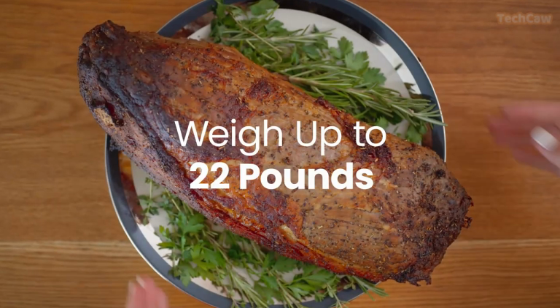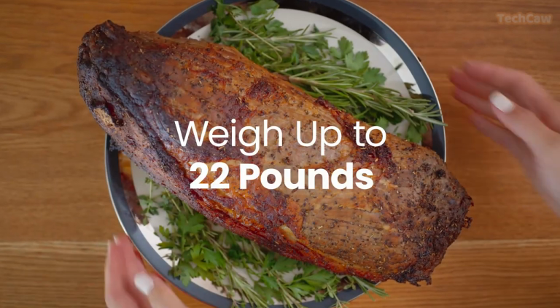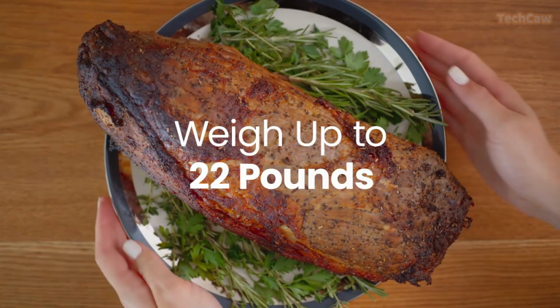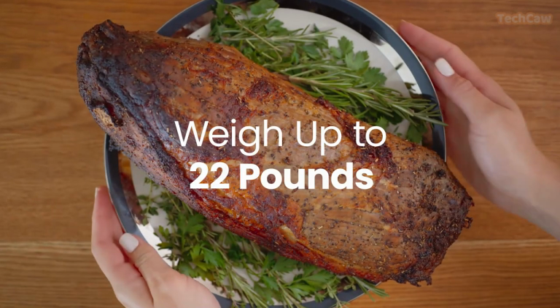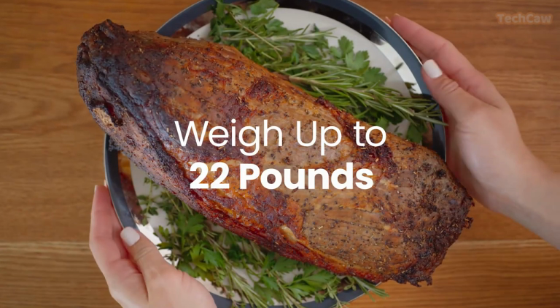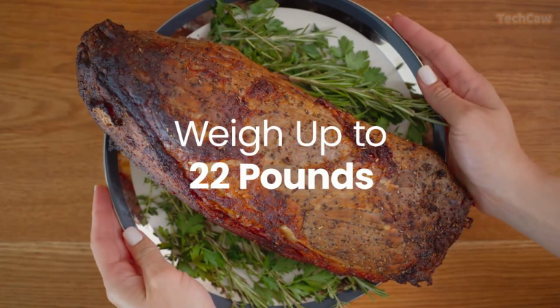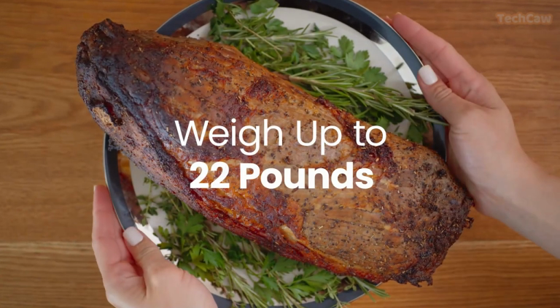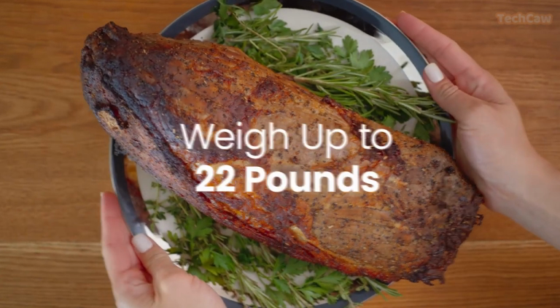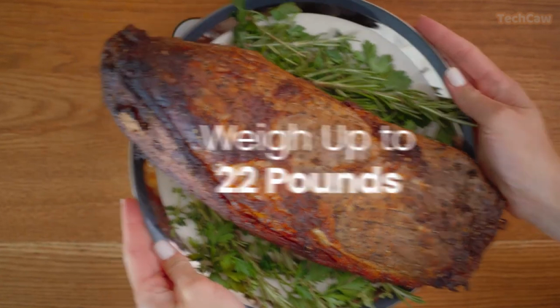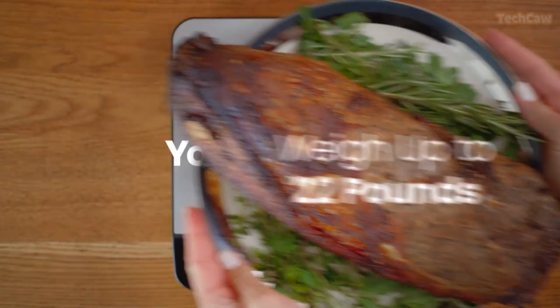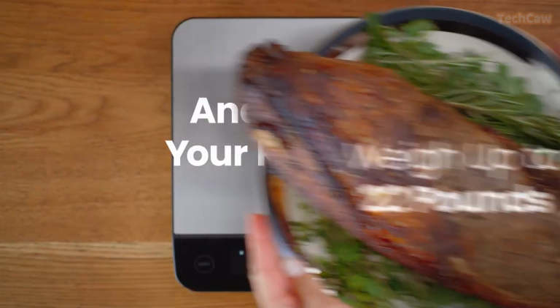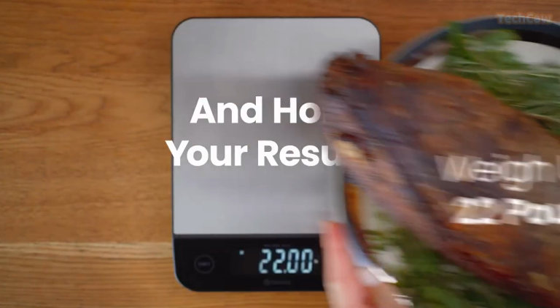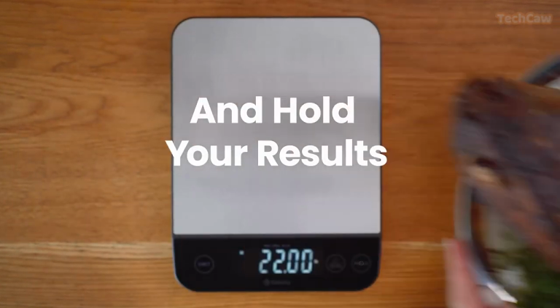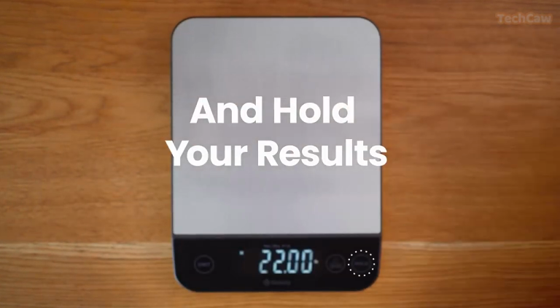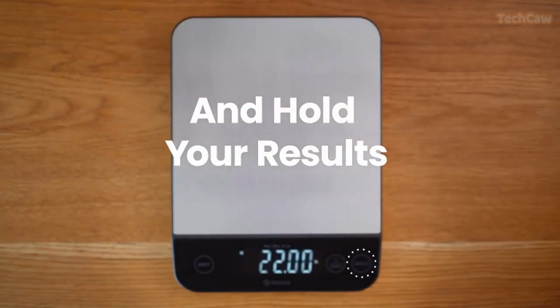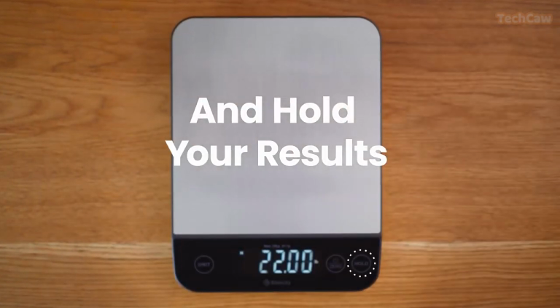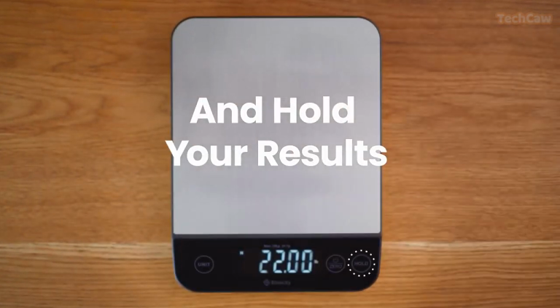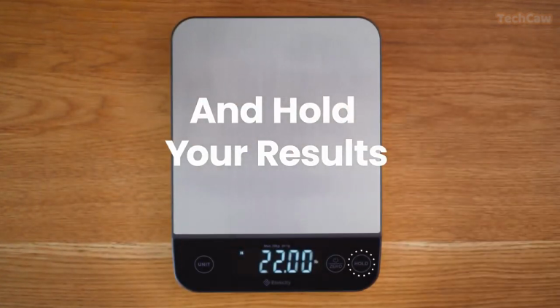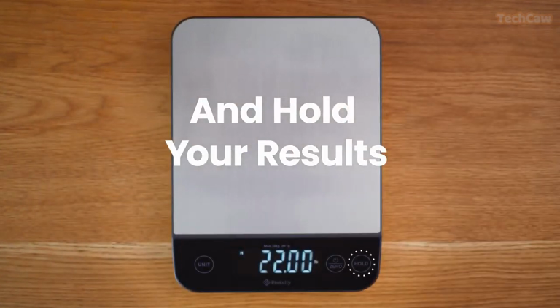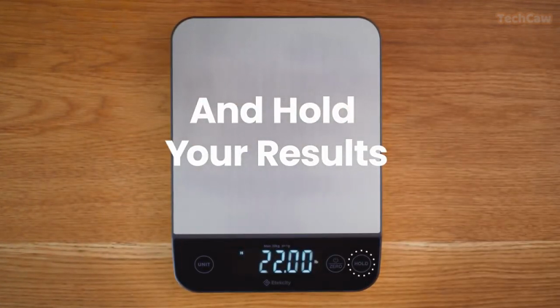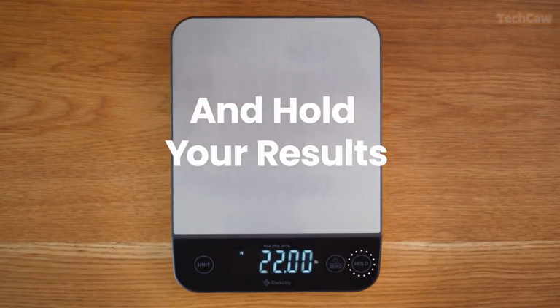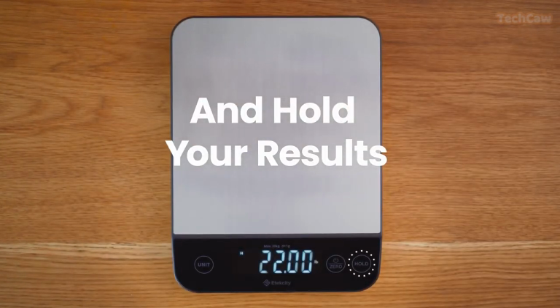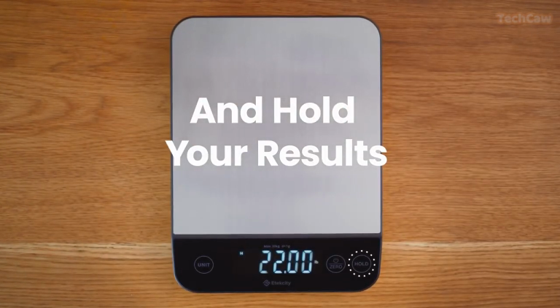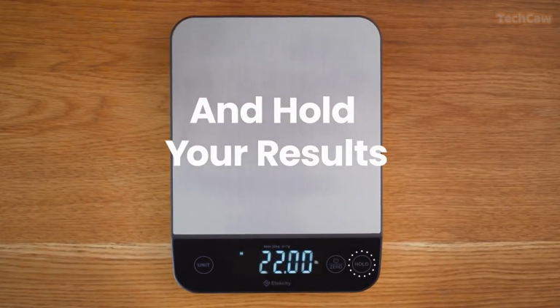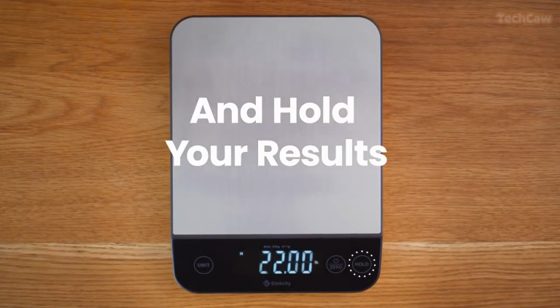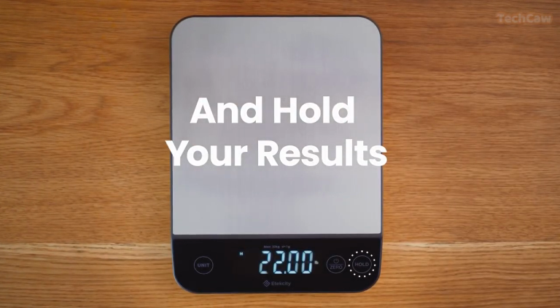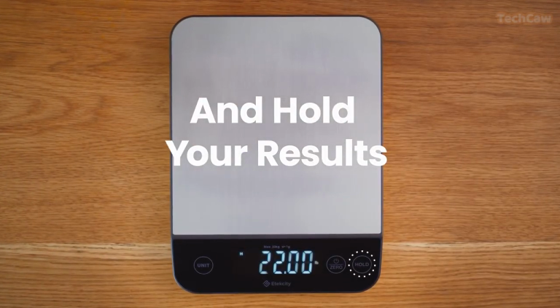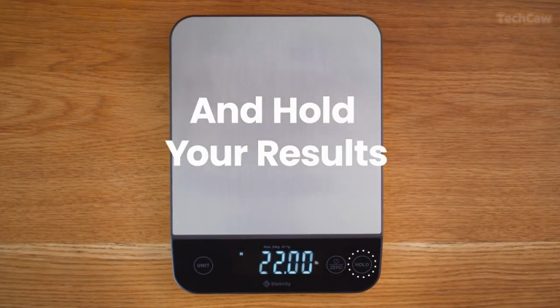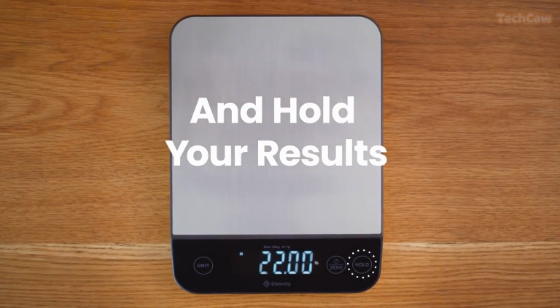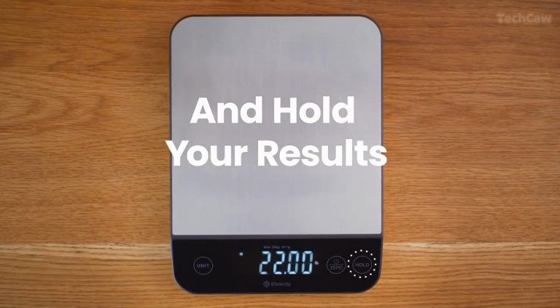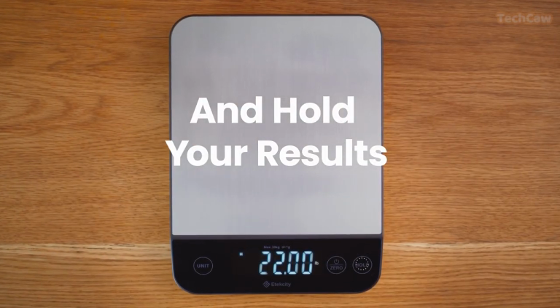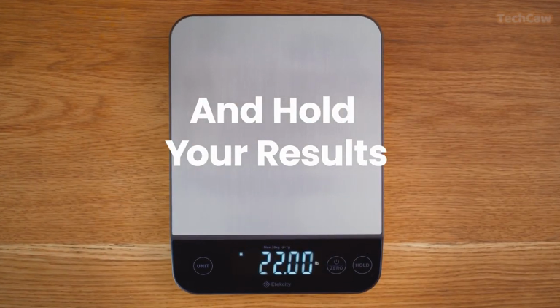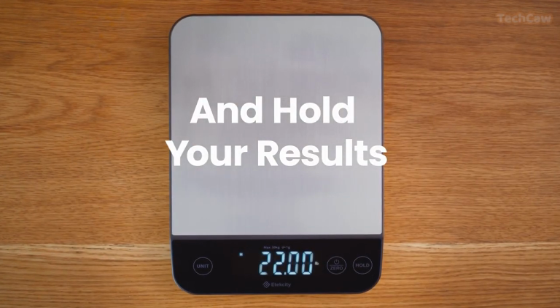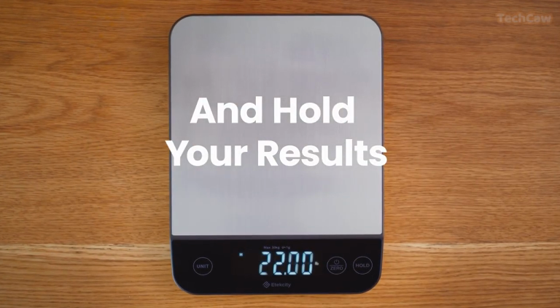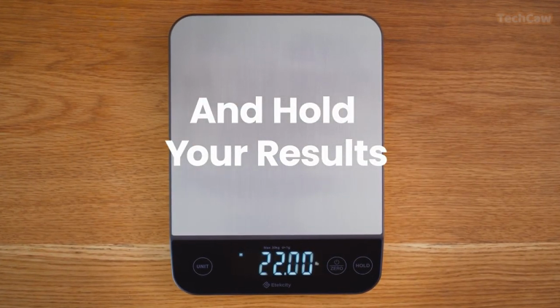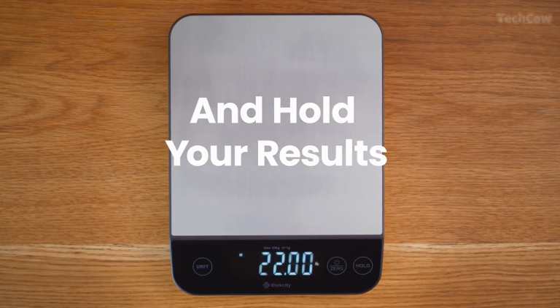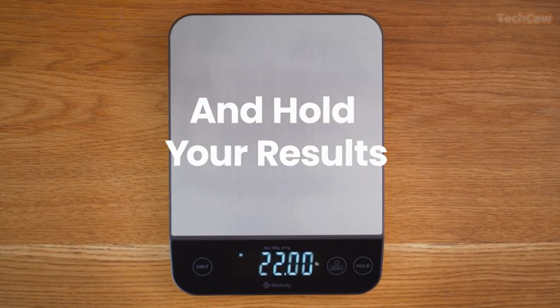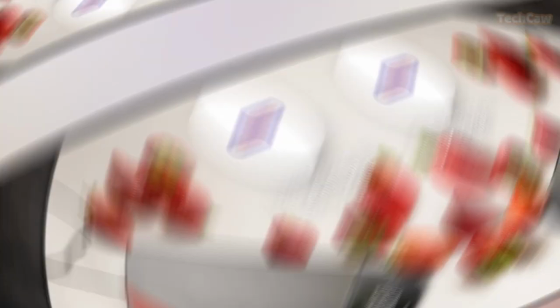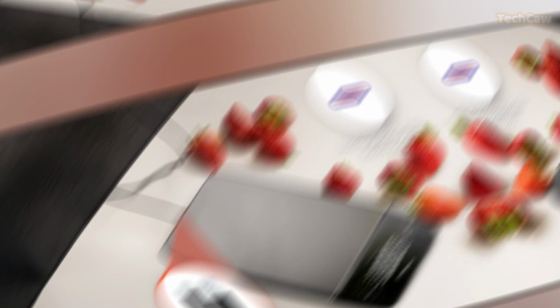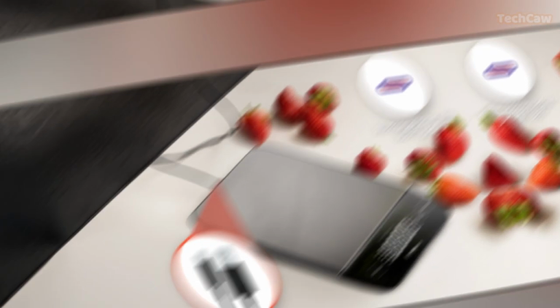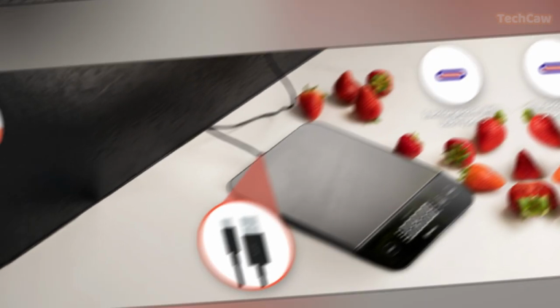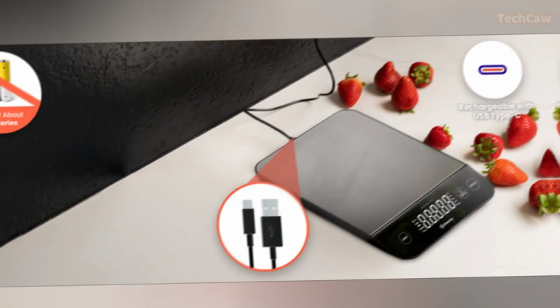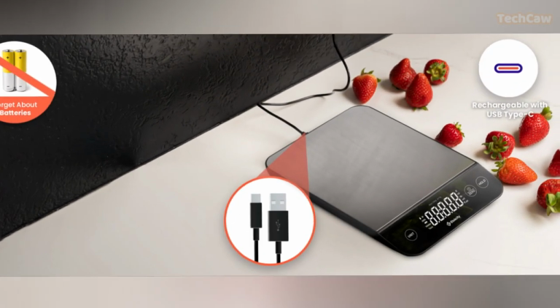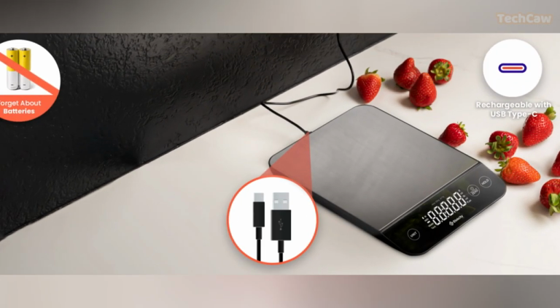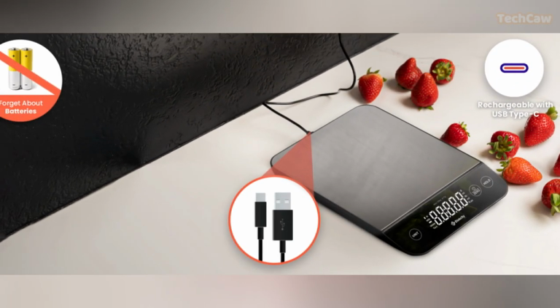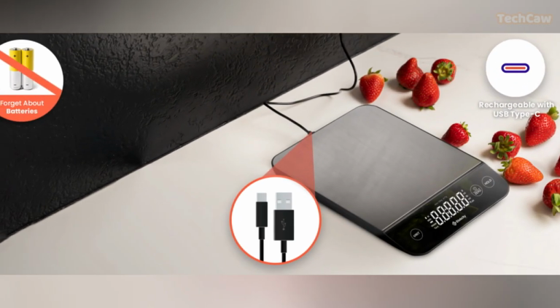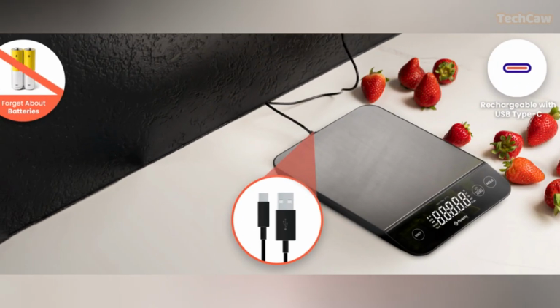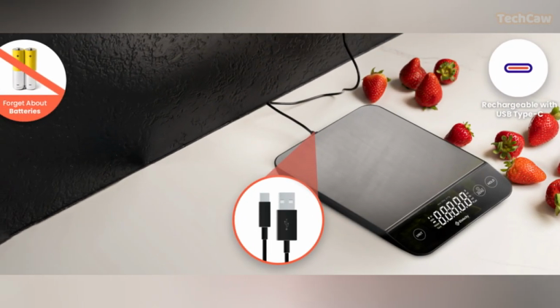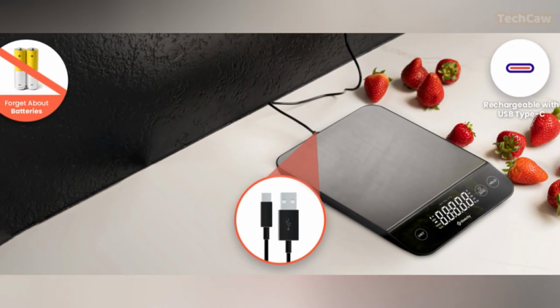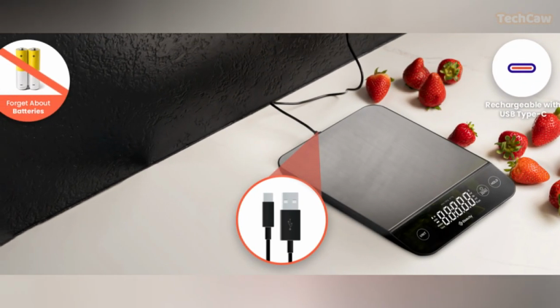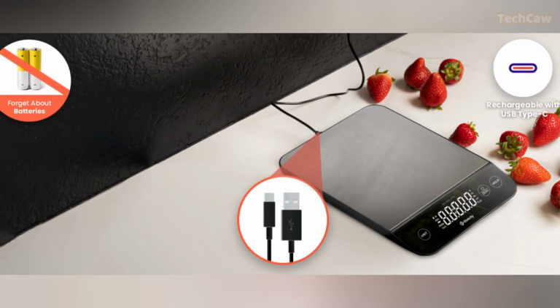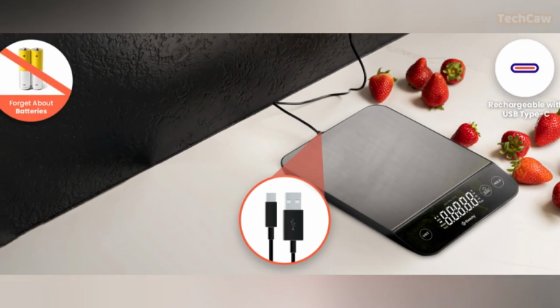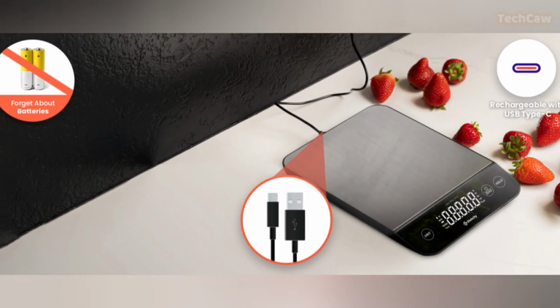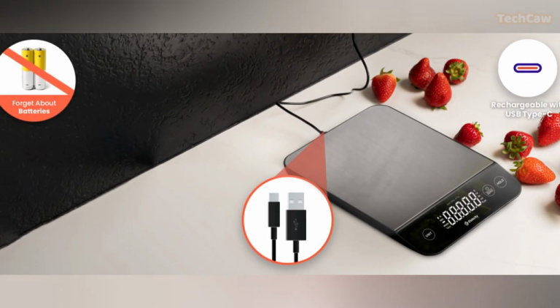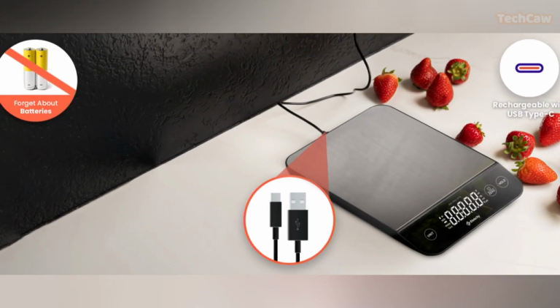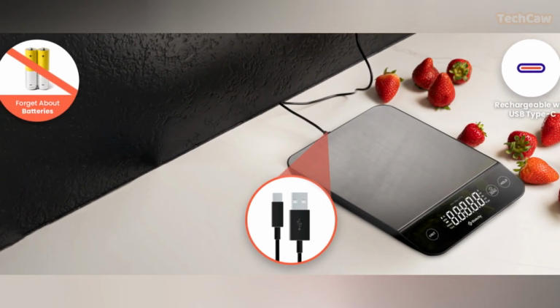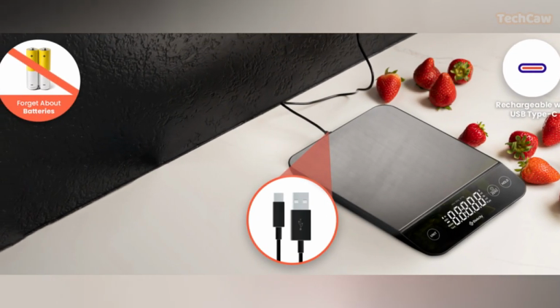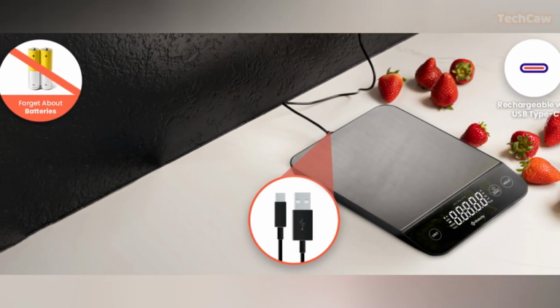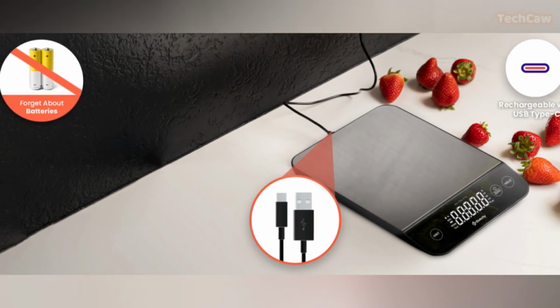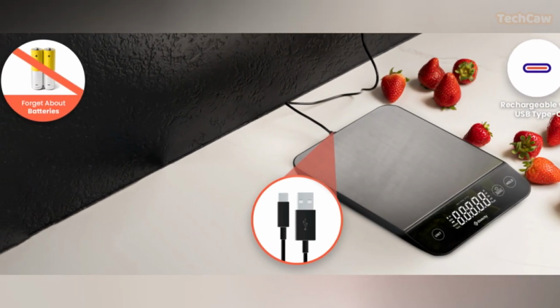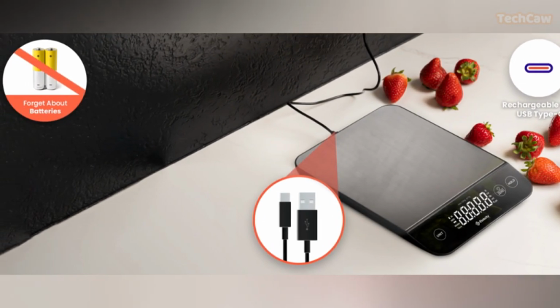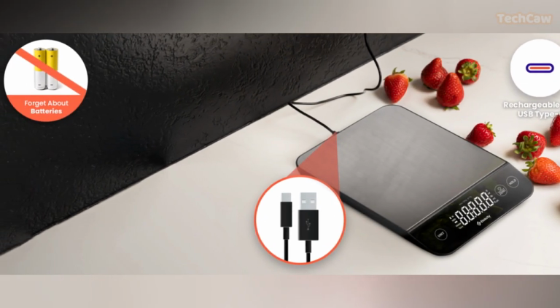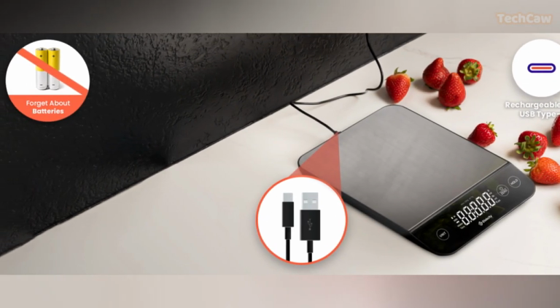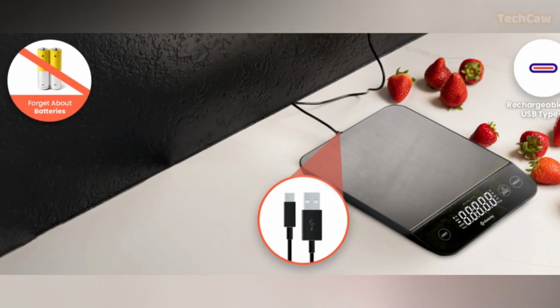It comes with a rechargeable battery and a USB-C charging cable, so you never have to worry about running out of power.